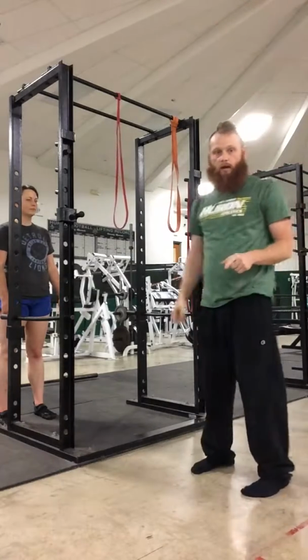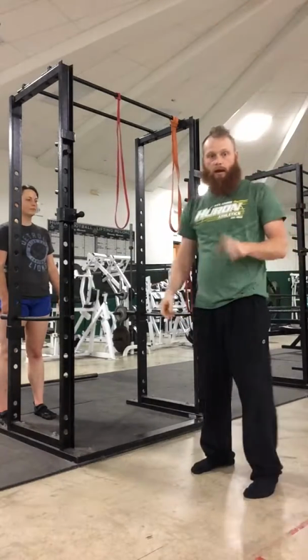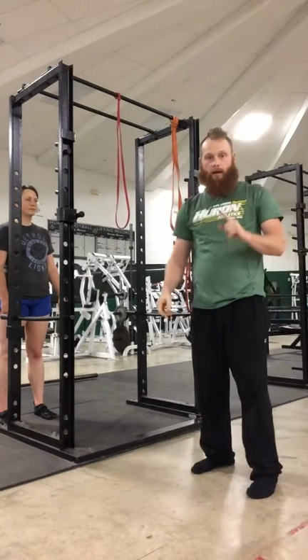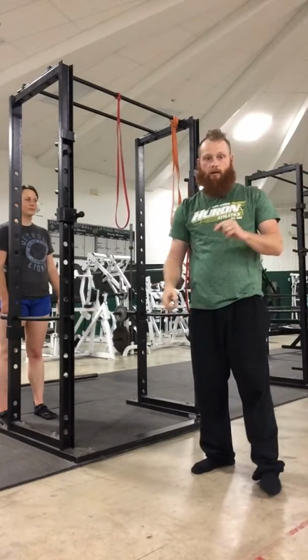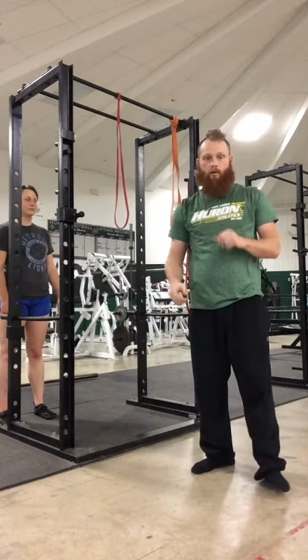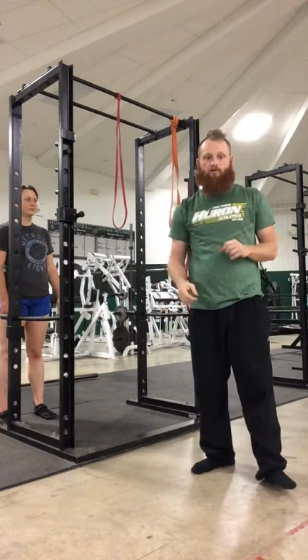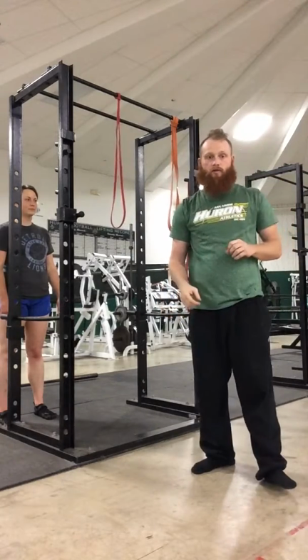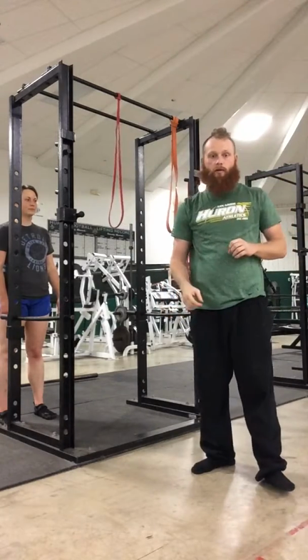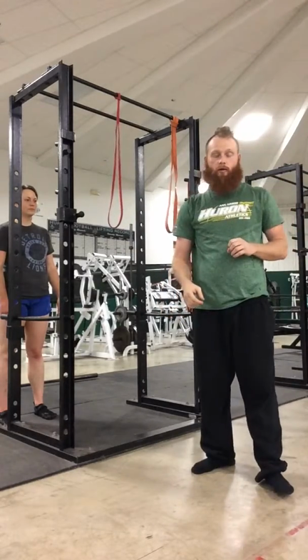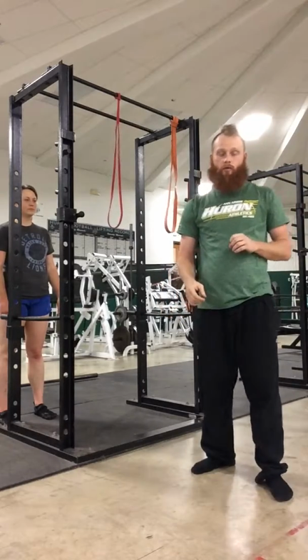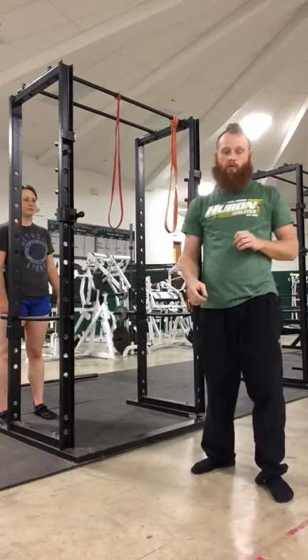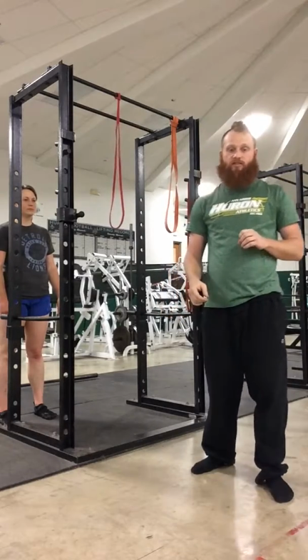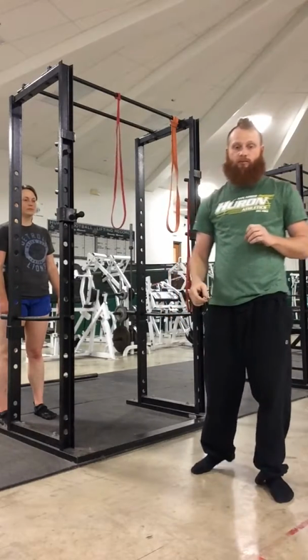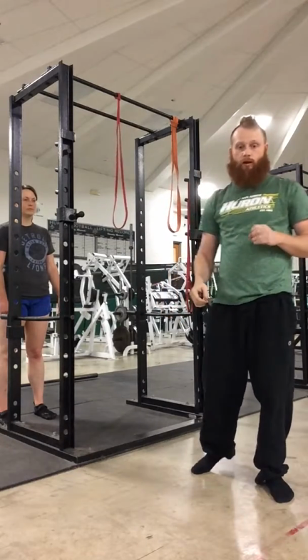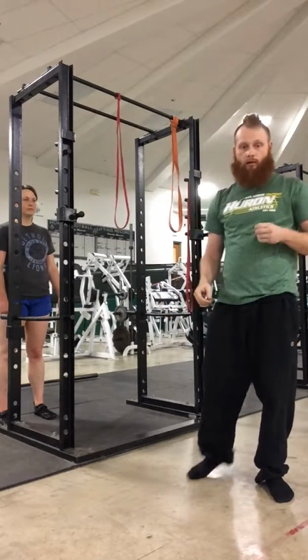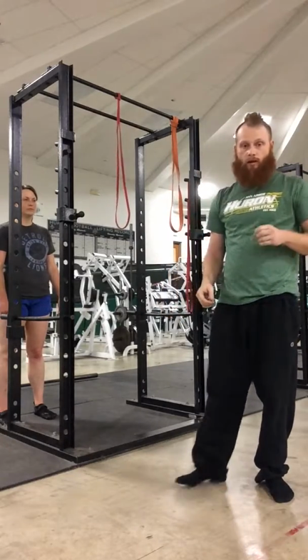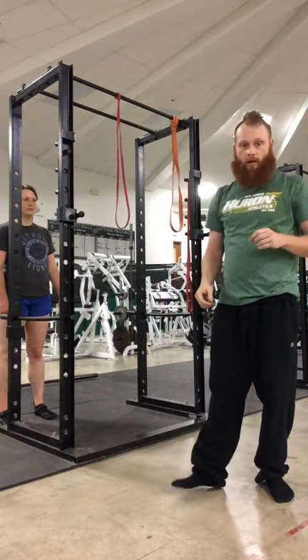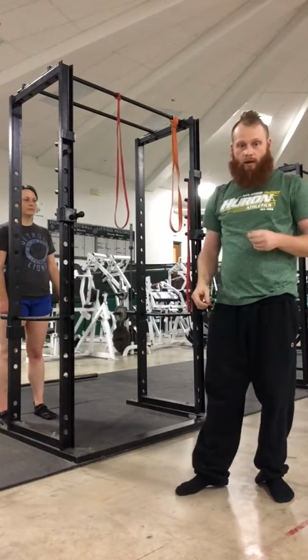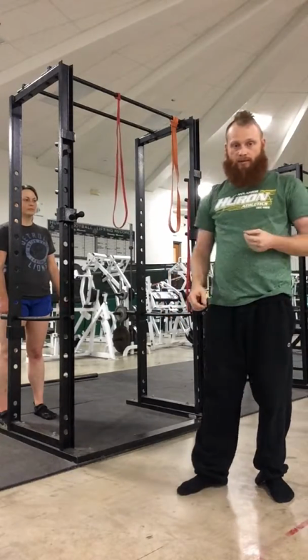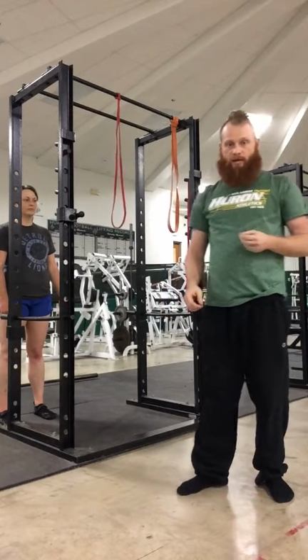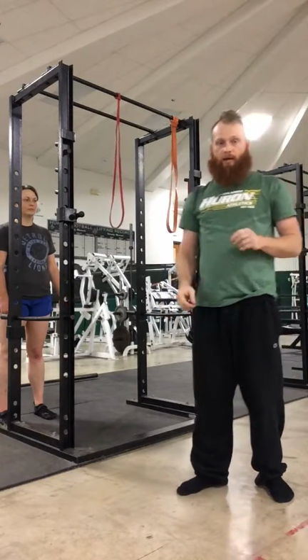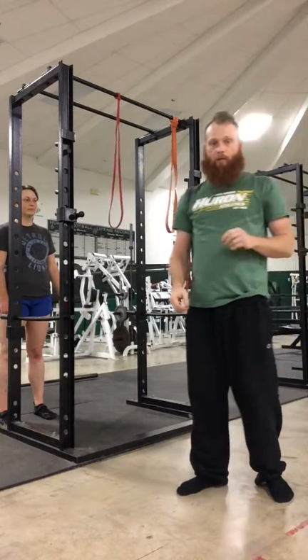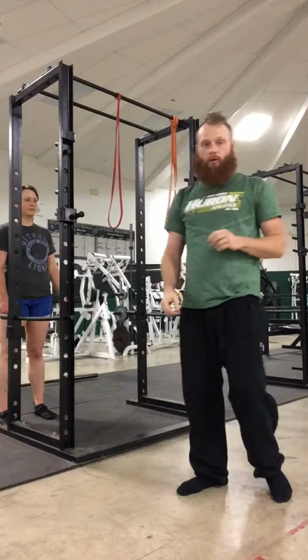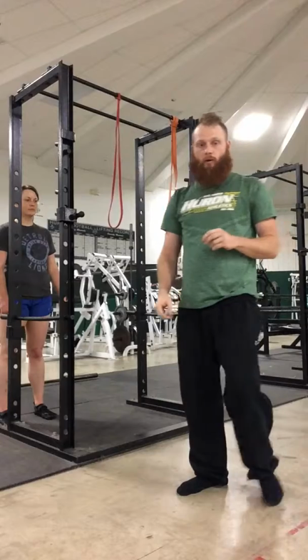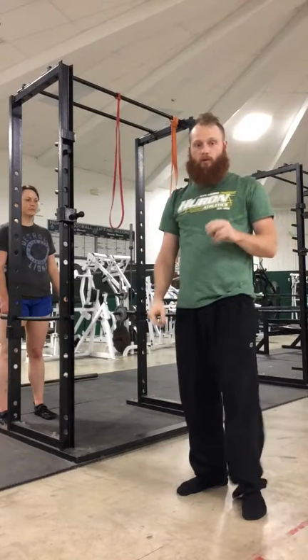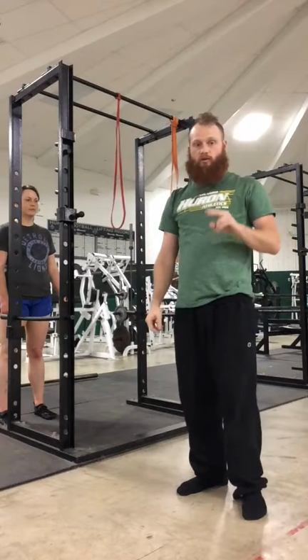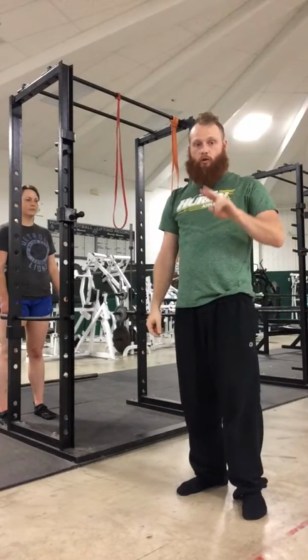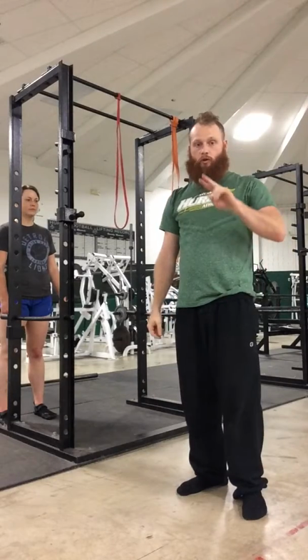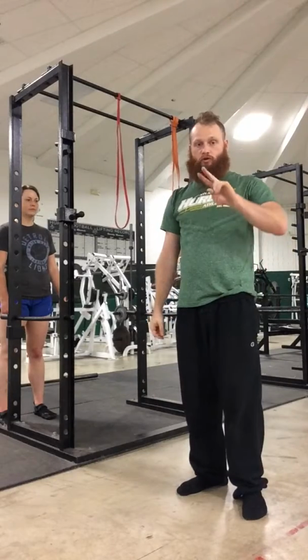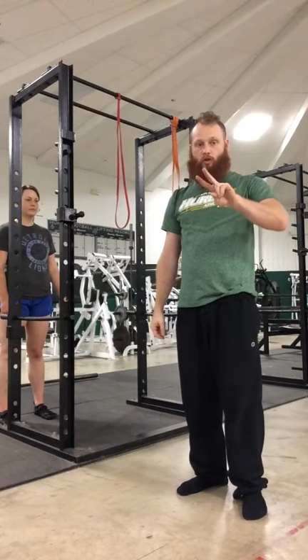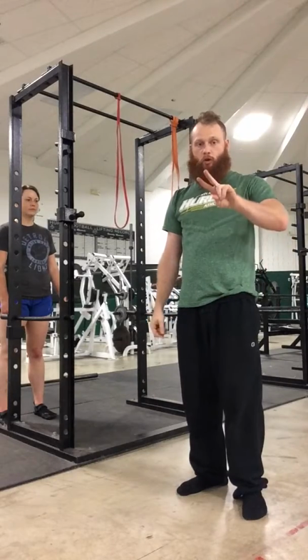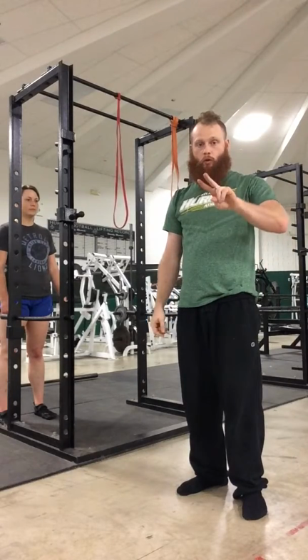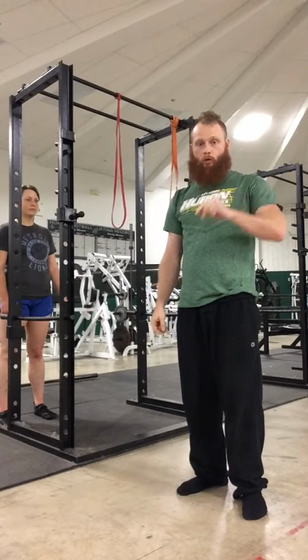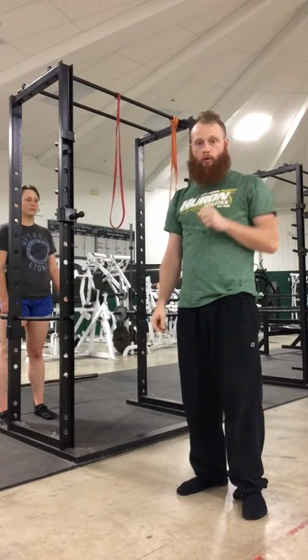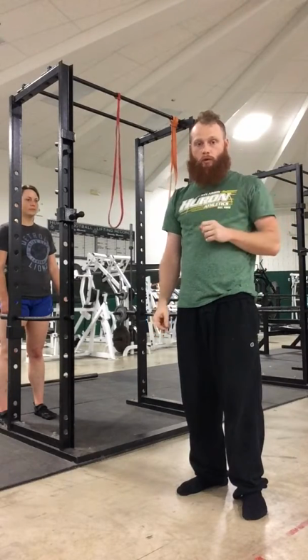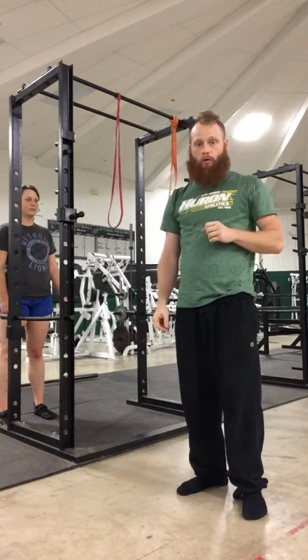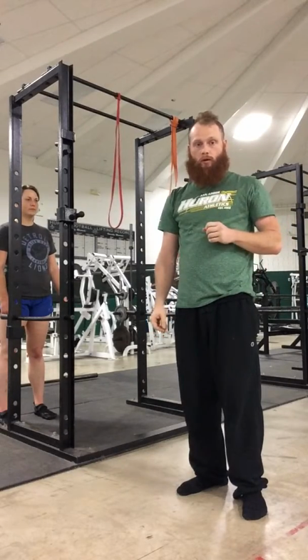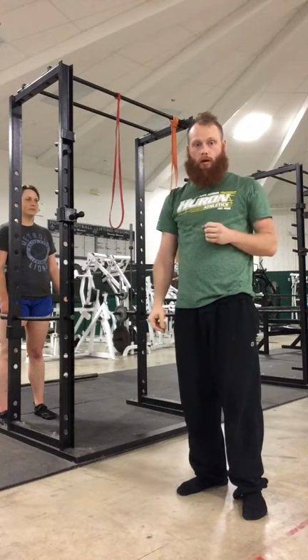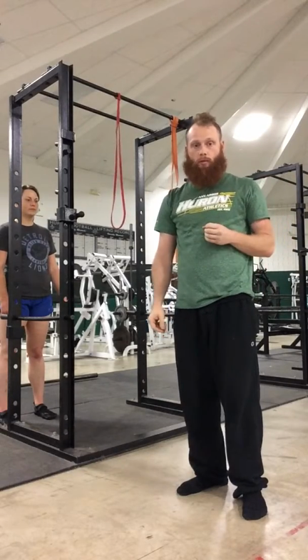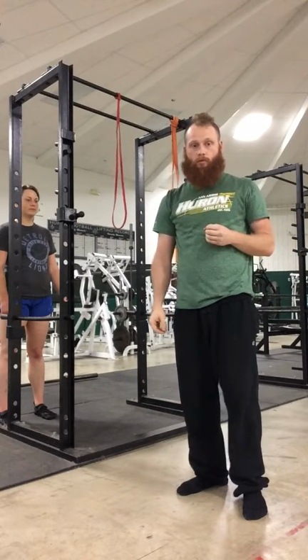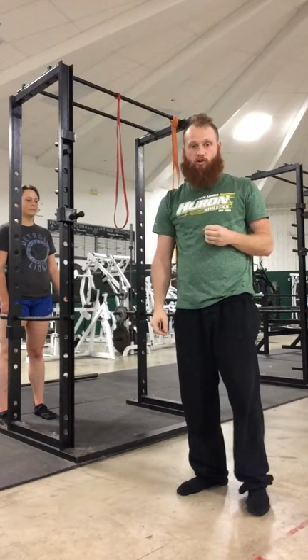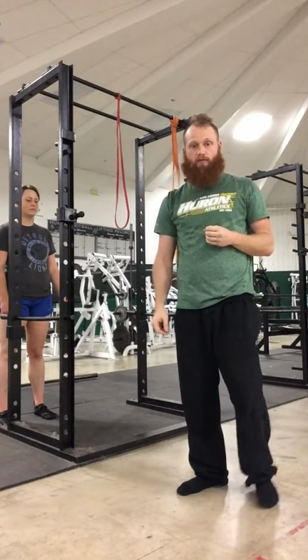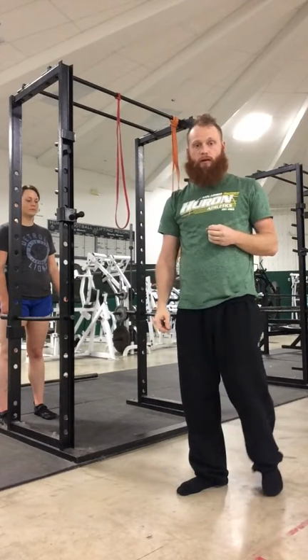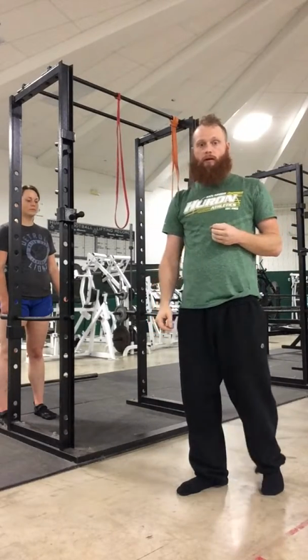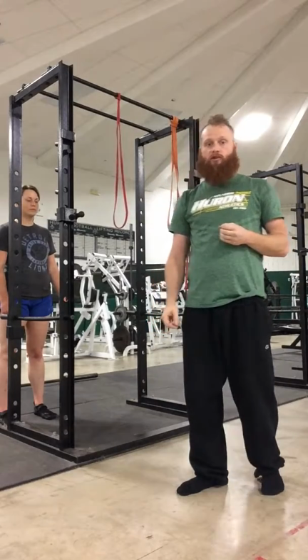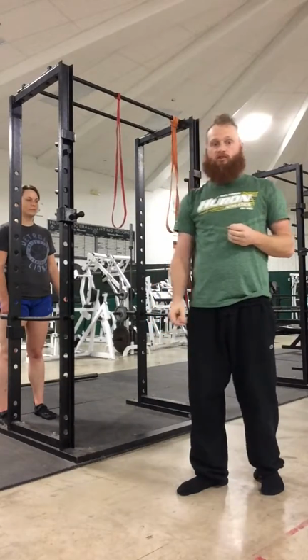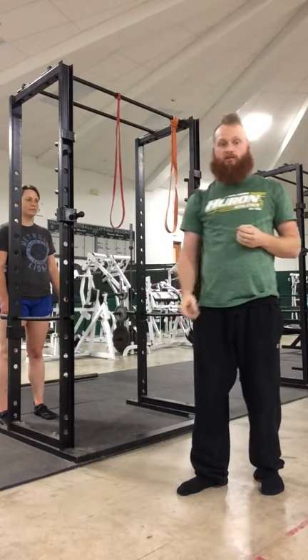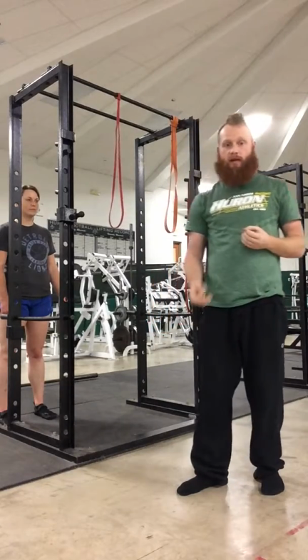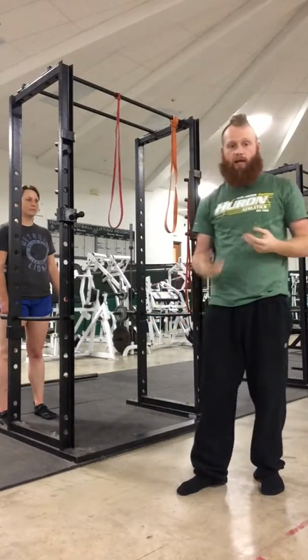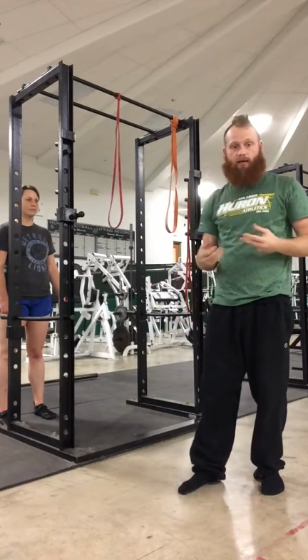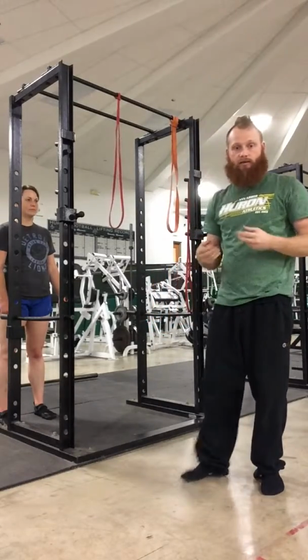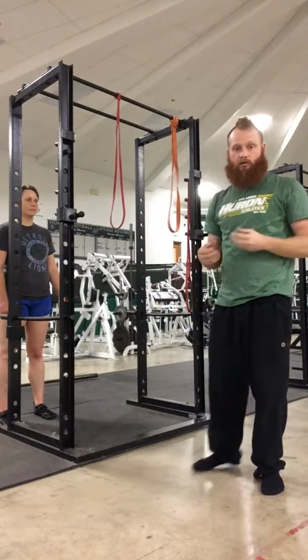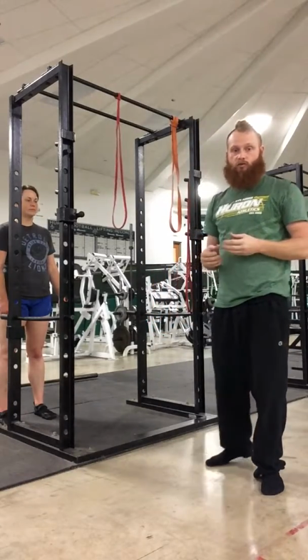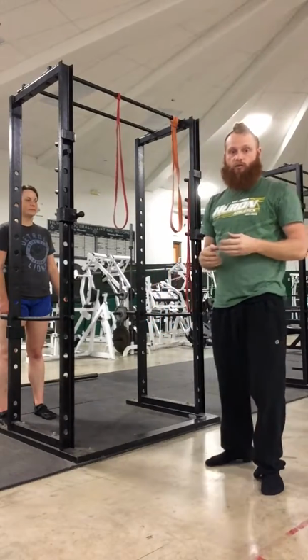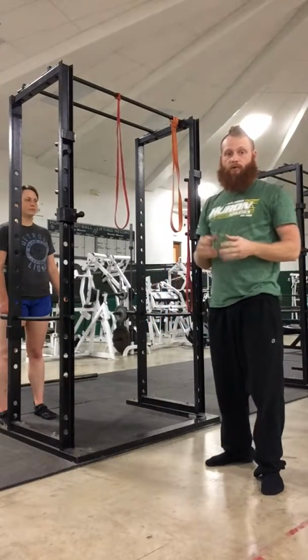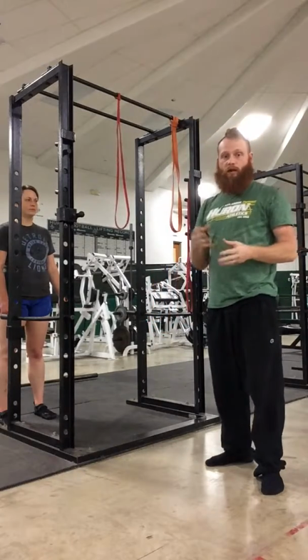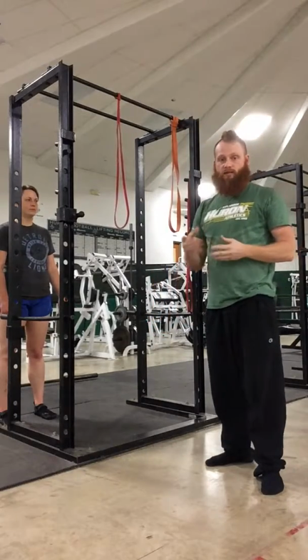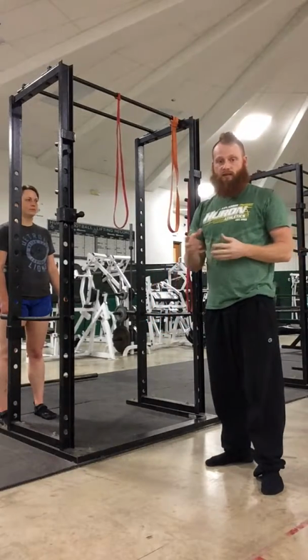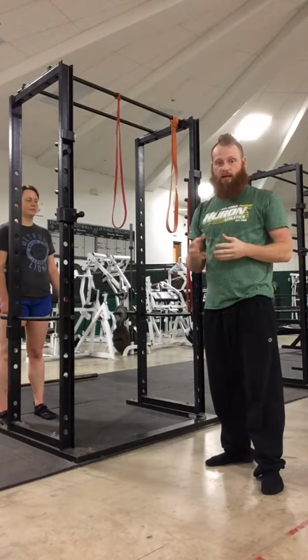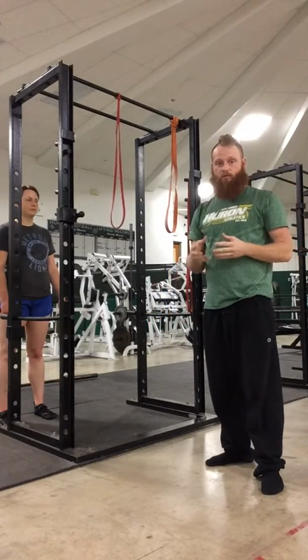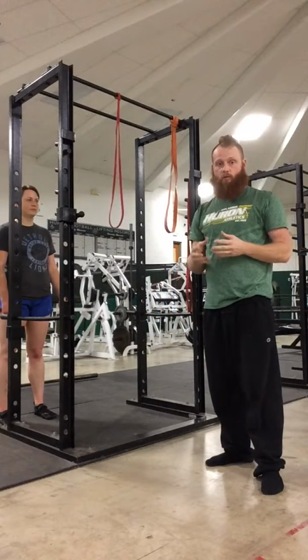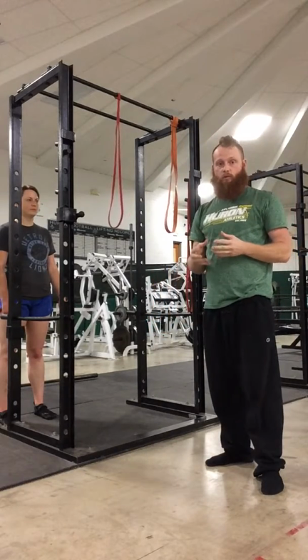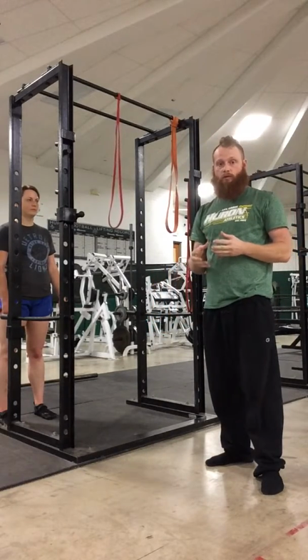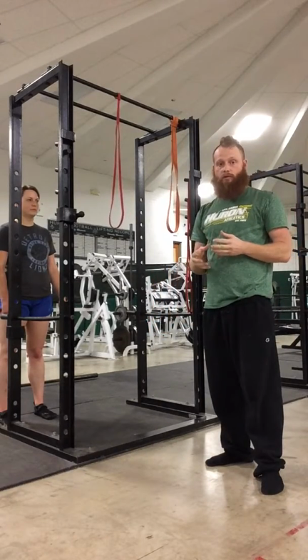Hi, Coach Phil here with Rusty Barbell. Today we are going to show you two push-up variations that I like to use with clients that I work with.